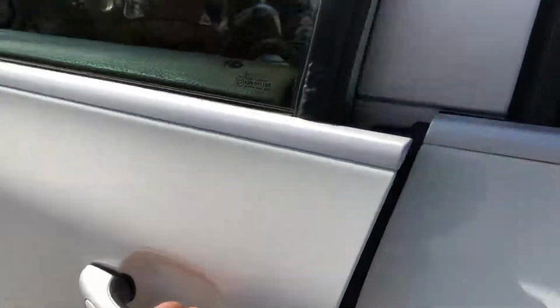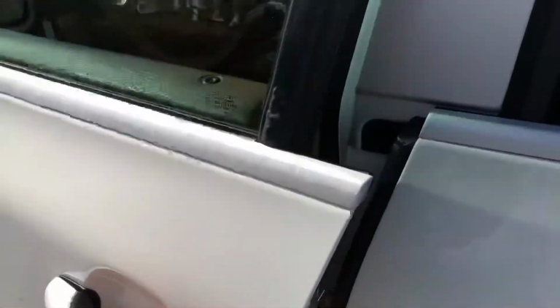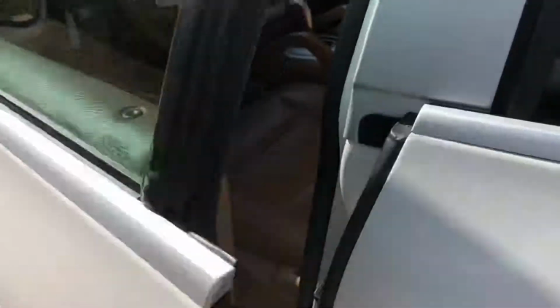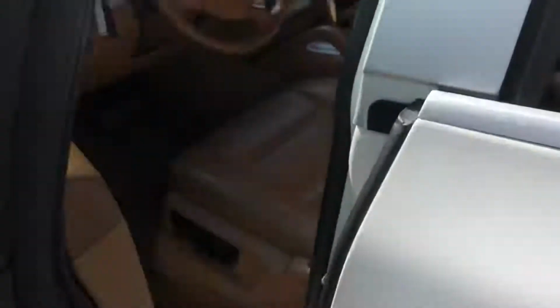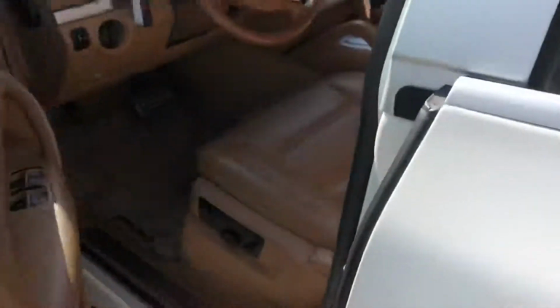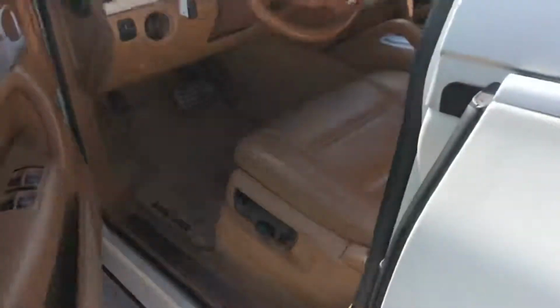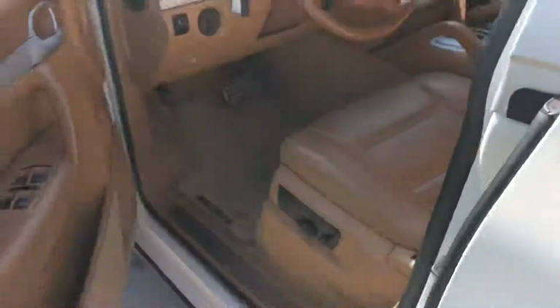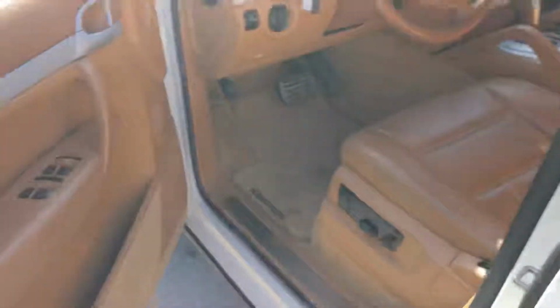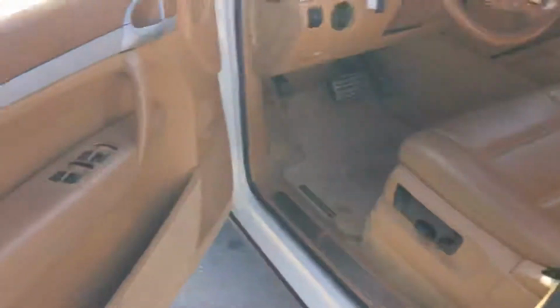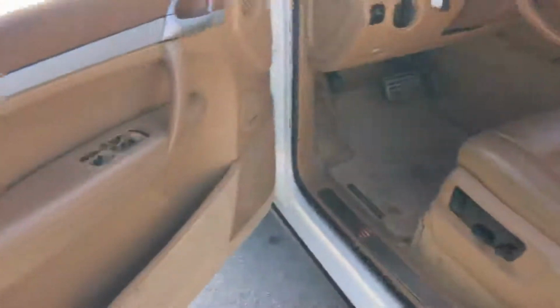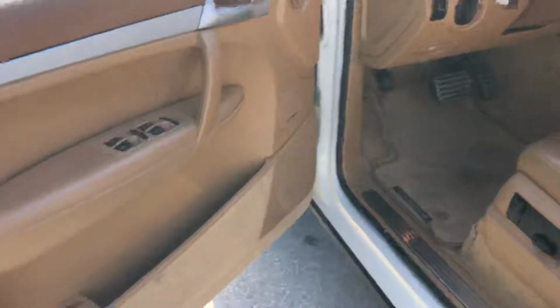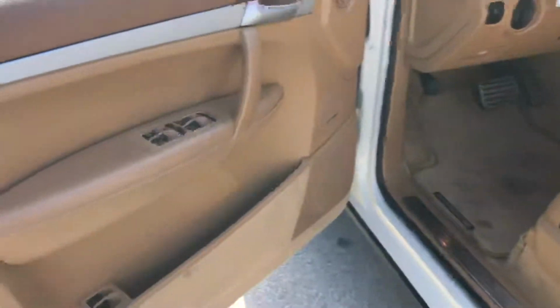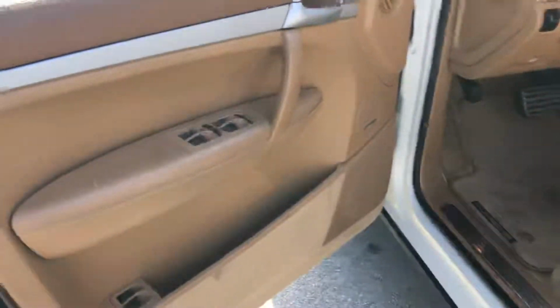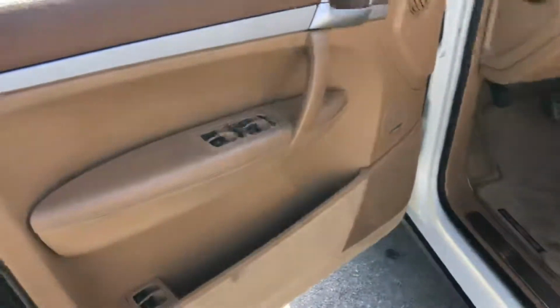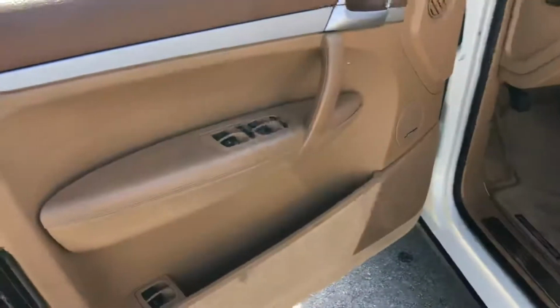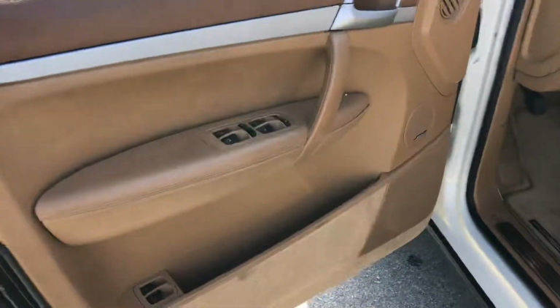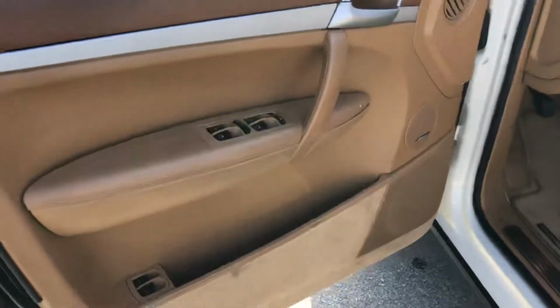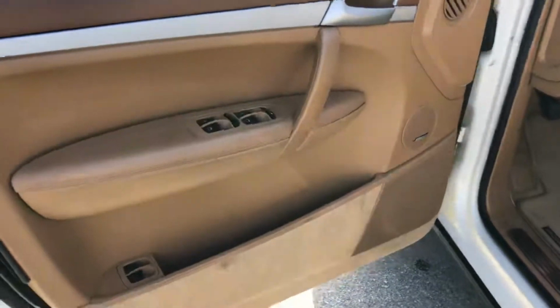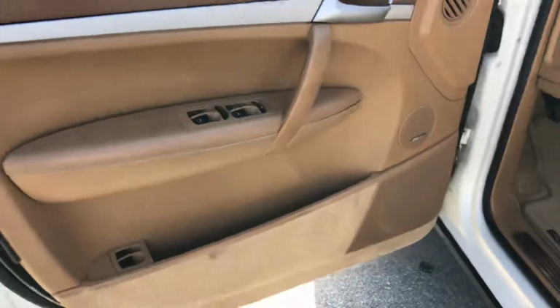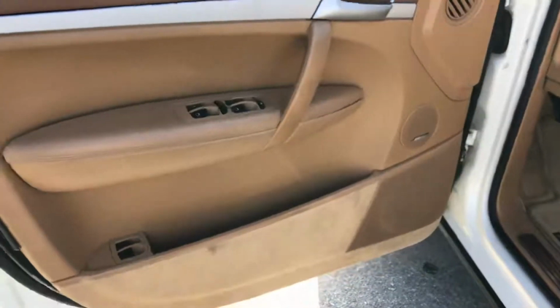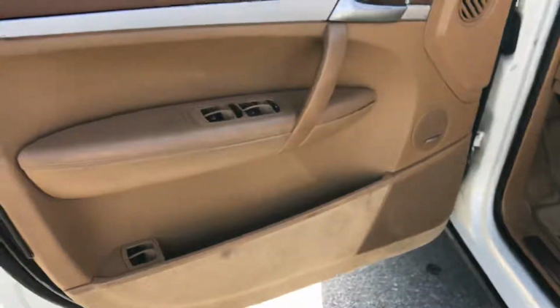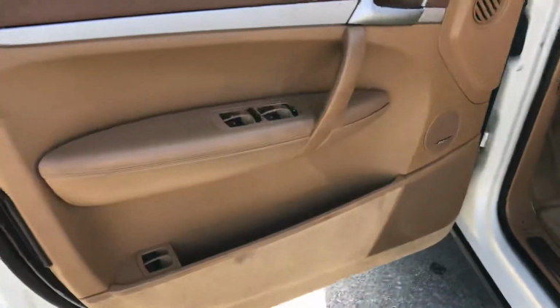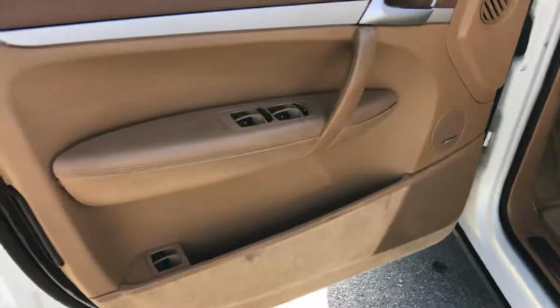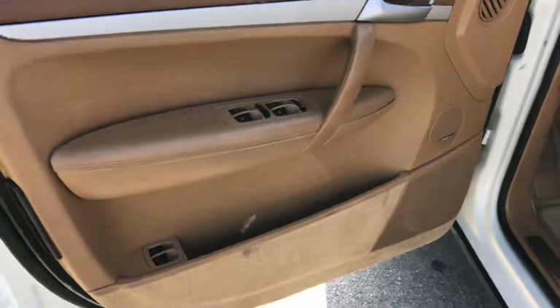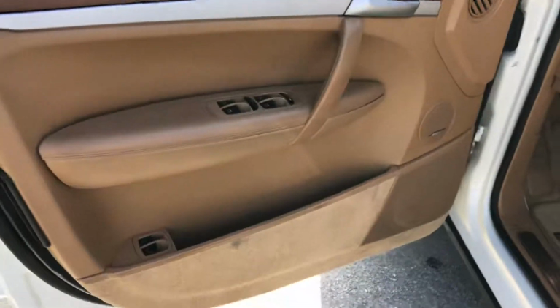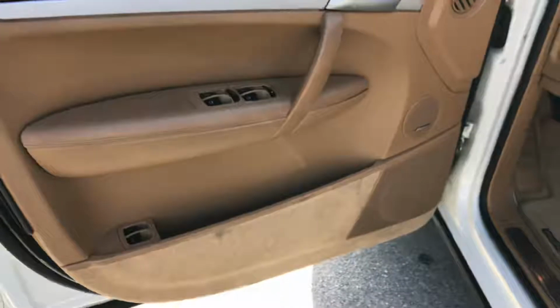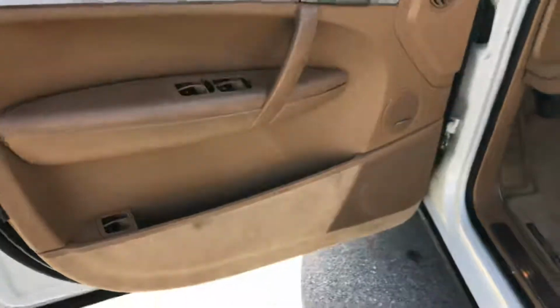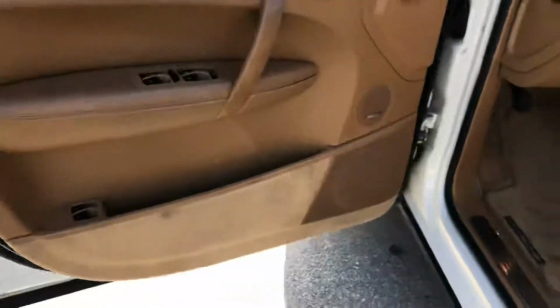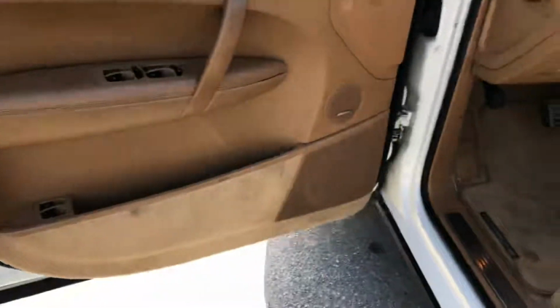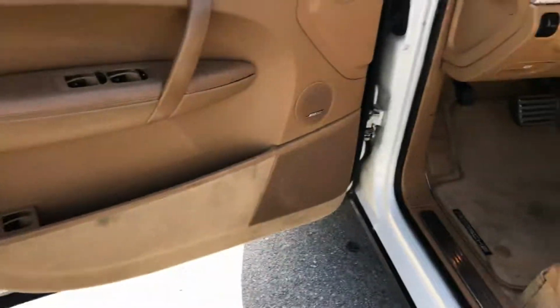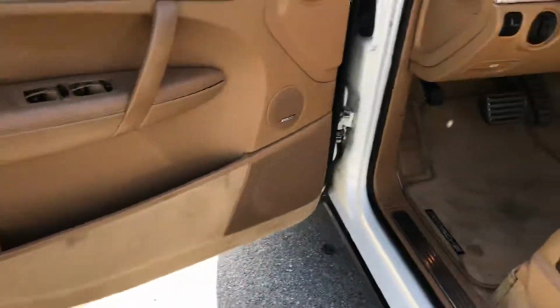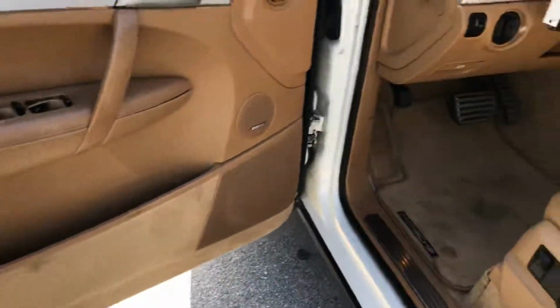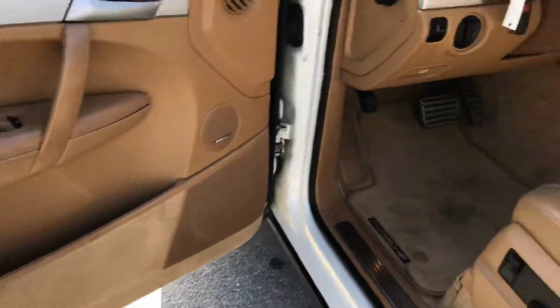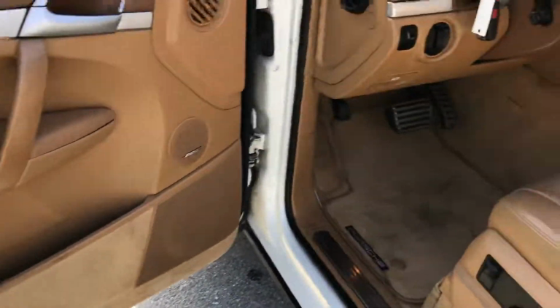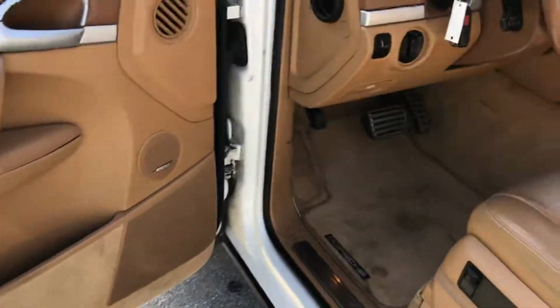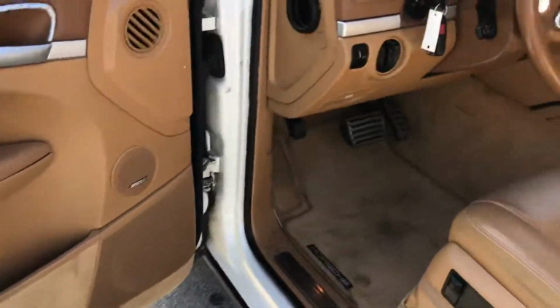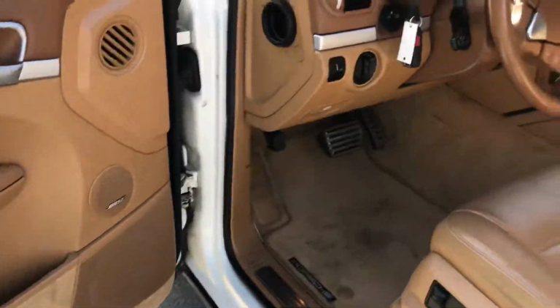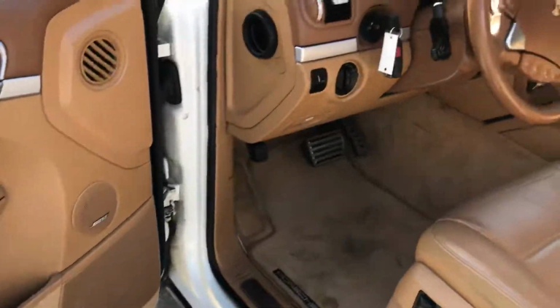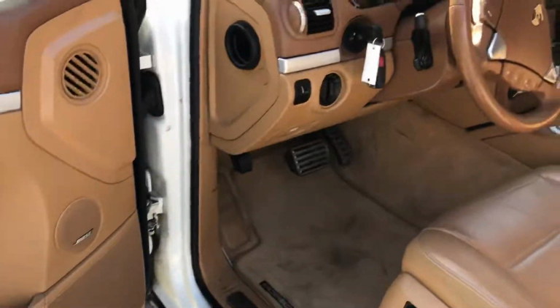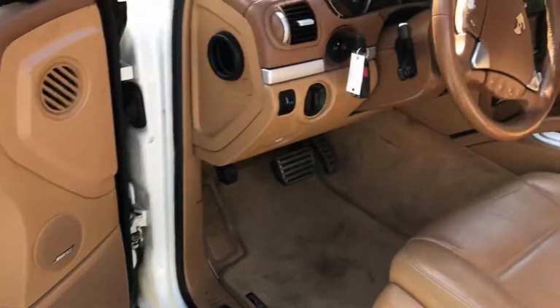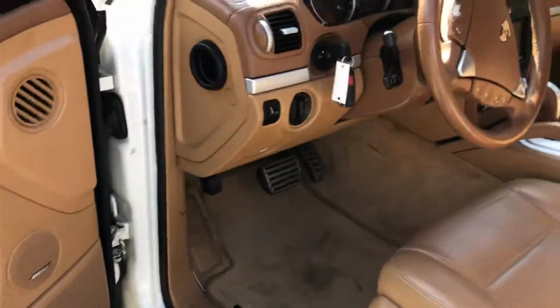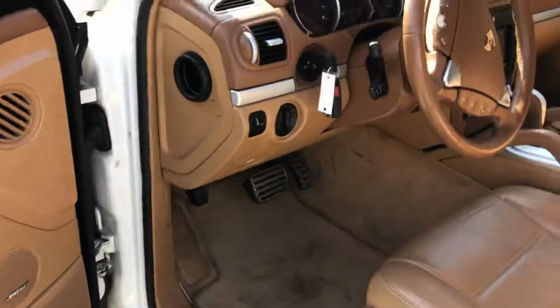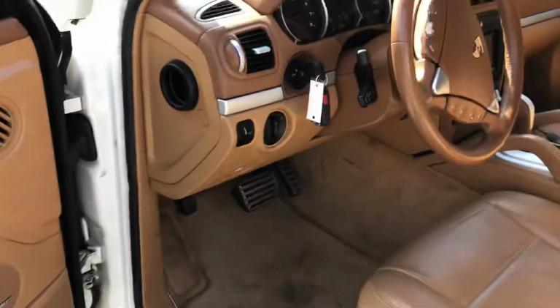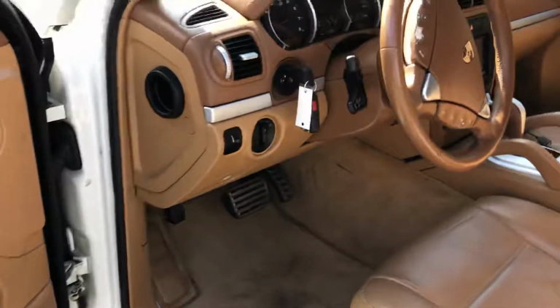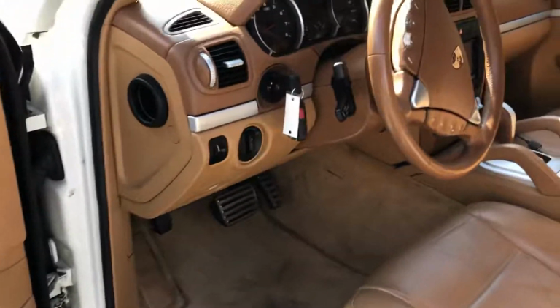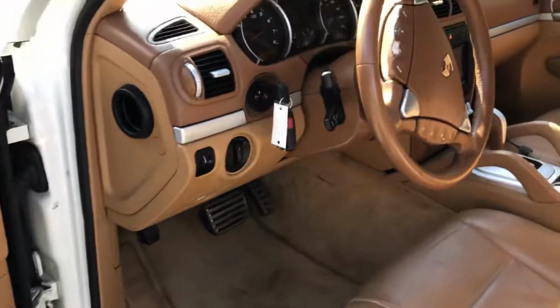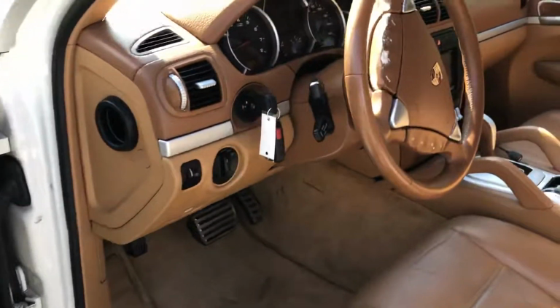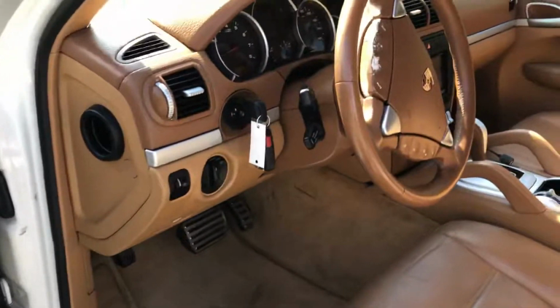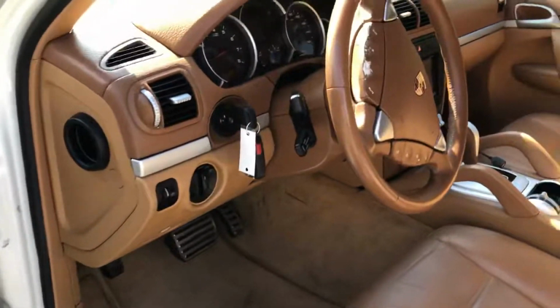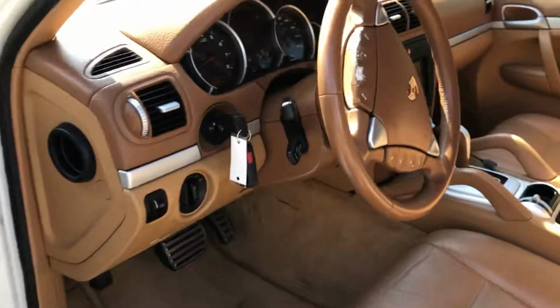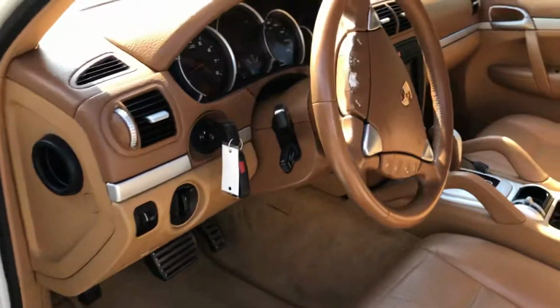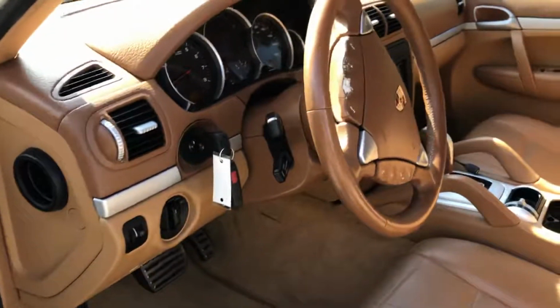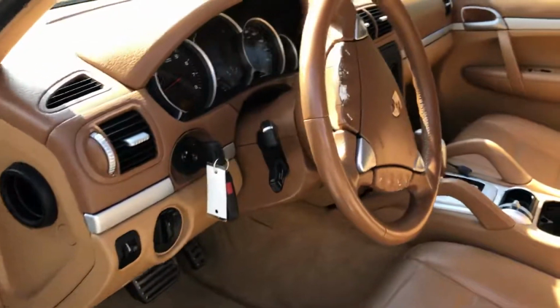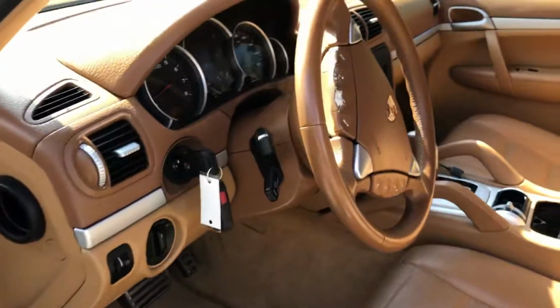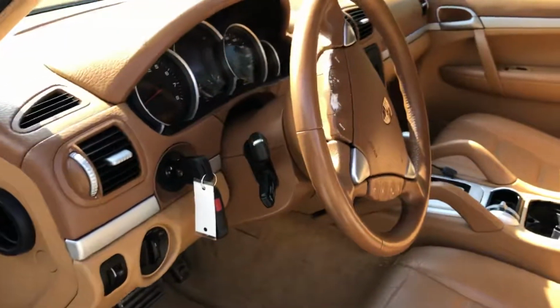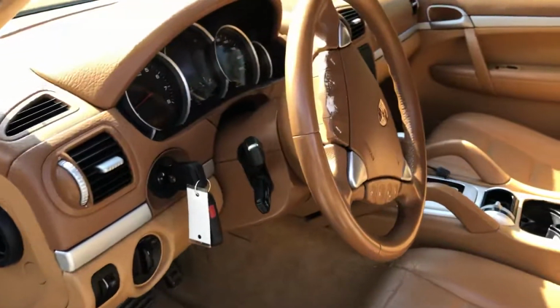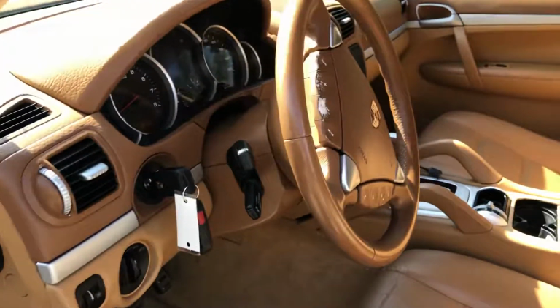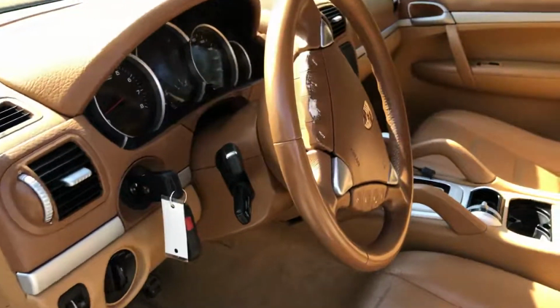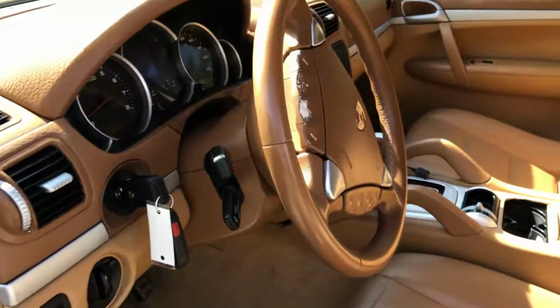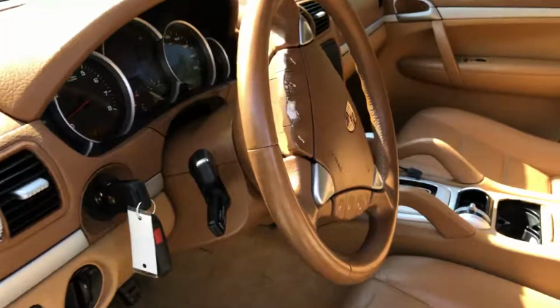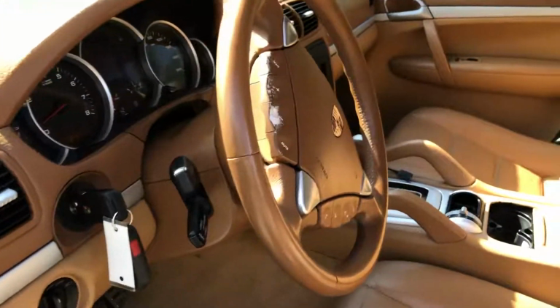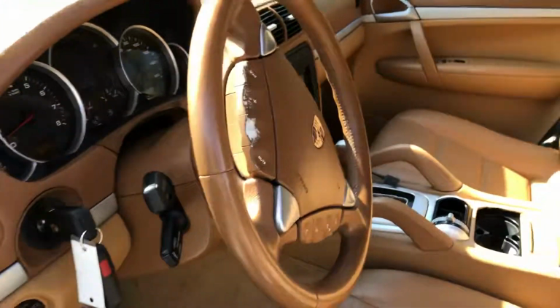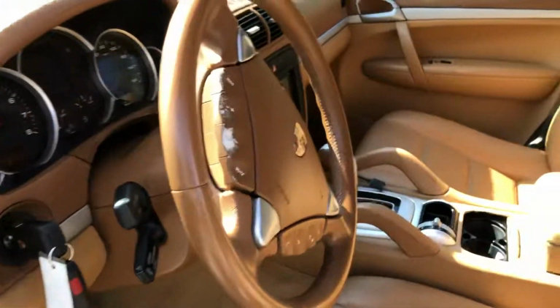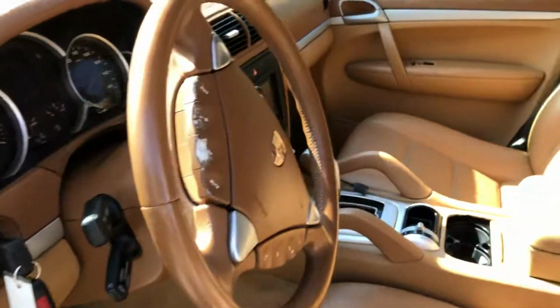The interior is very clean. The whole truck looks like it is brand new.